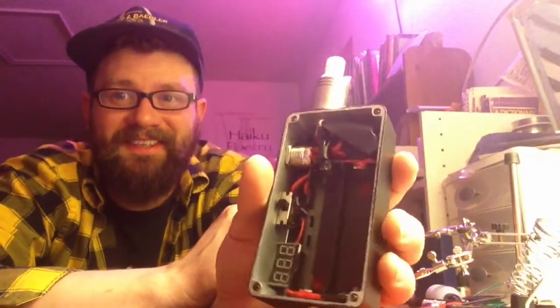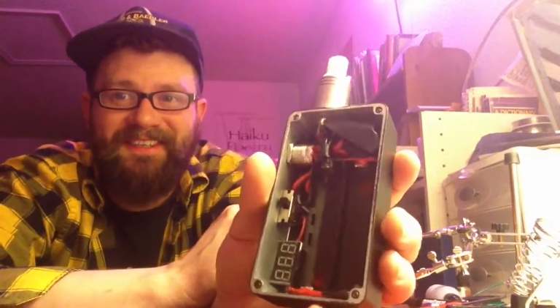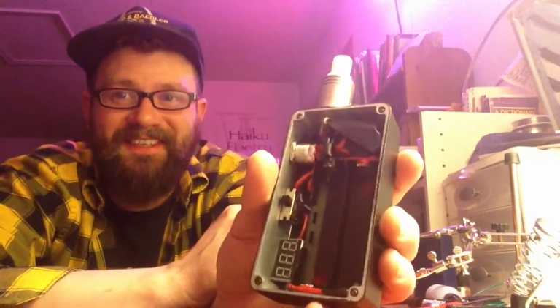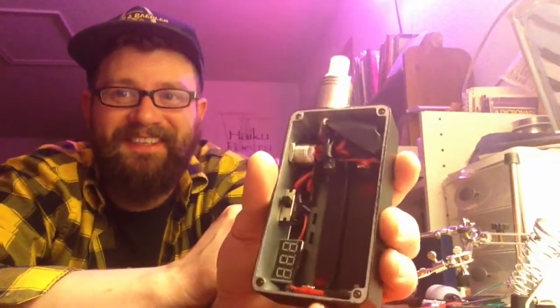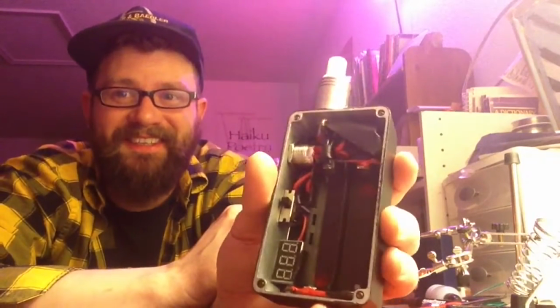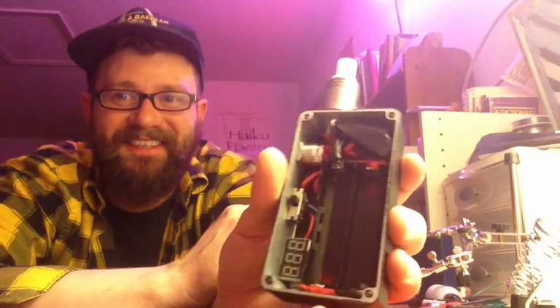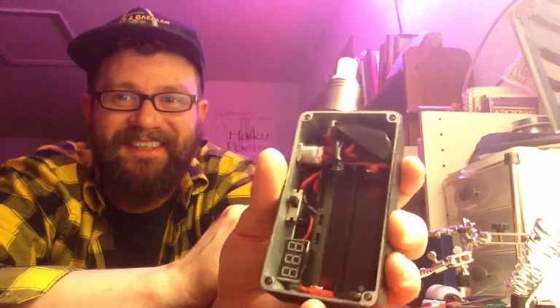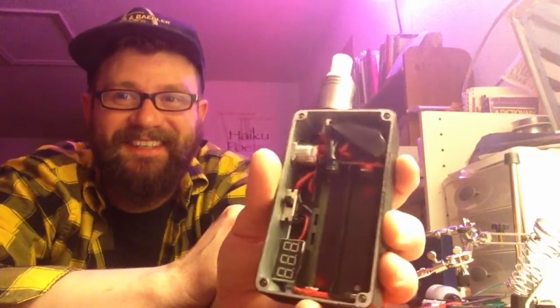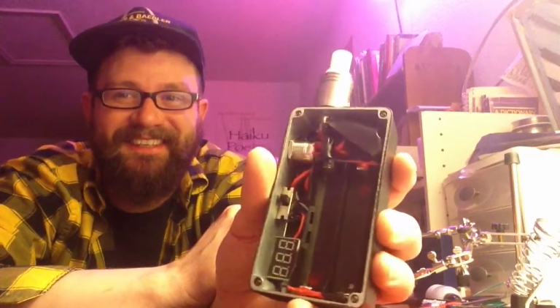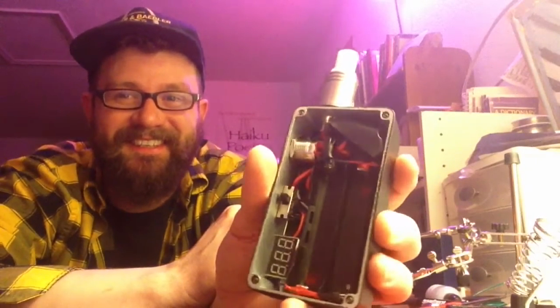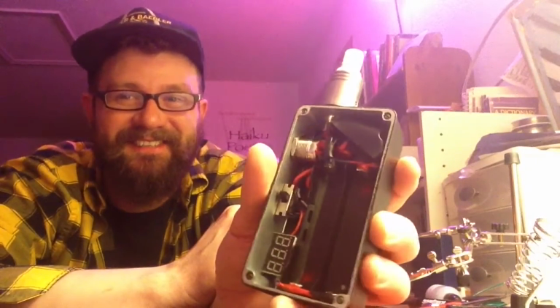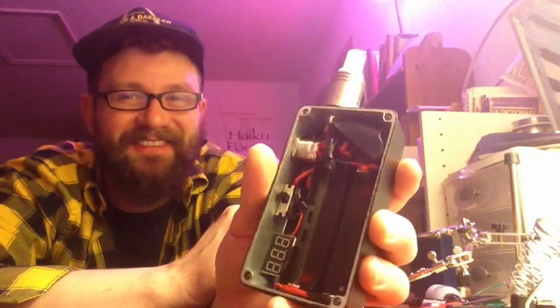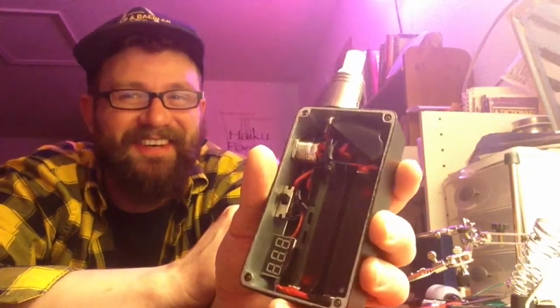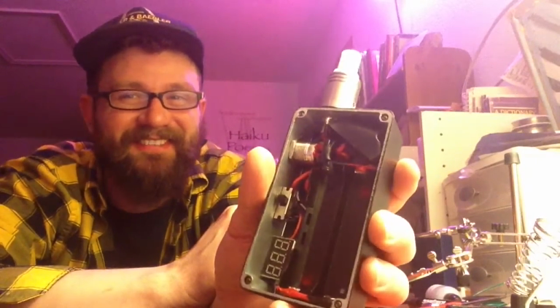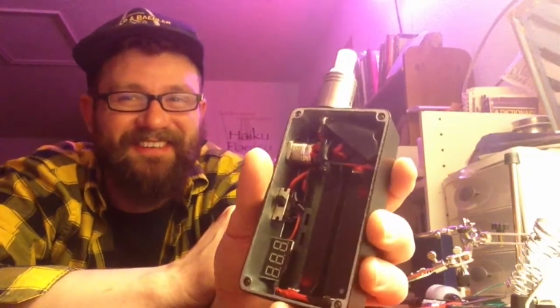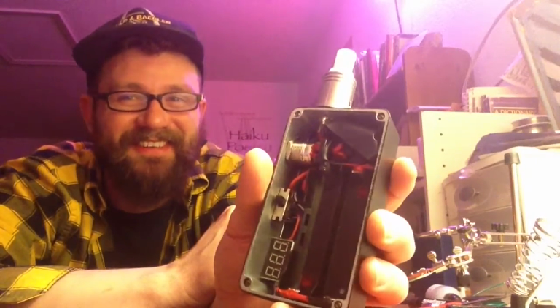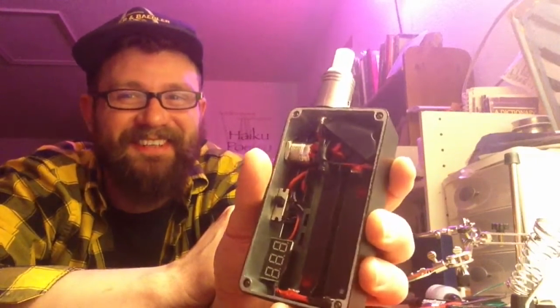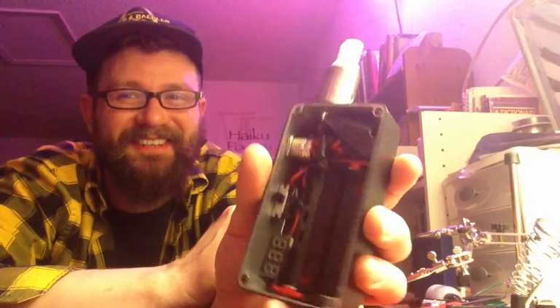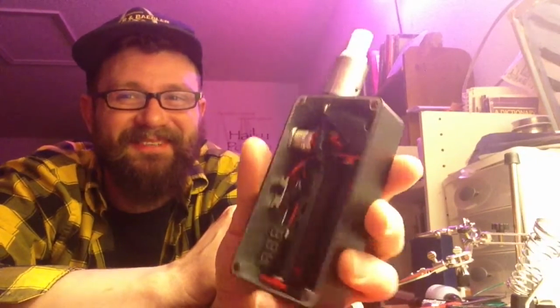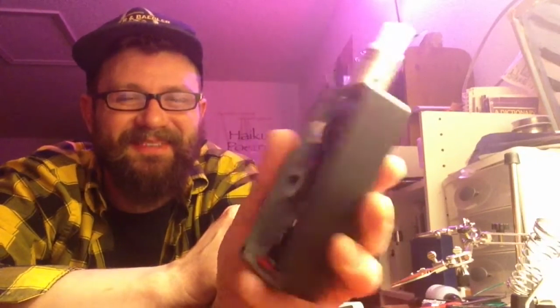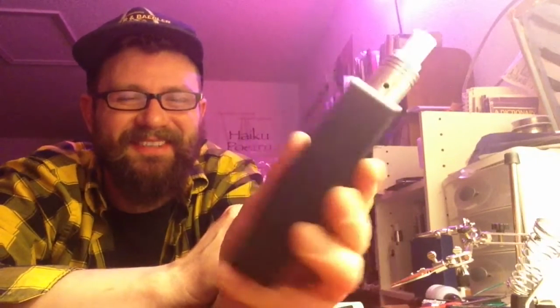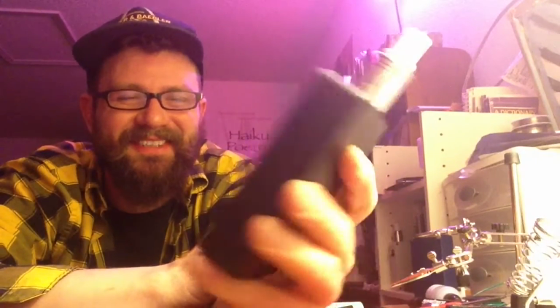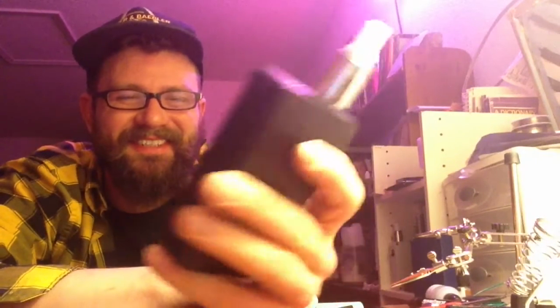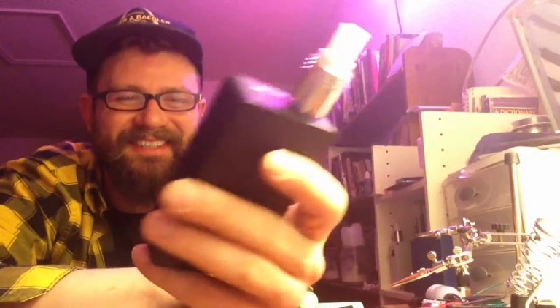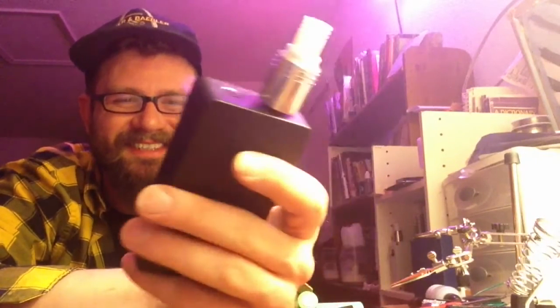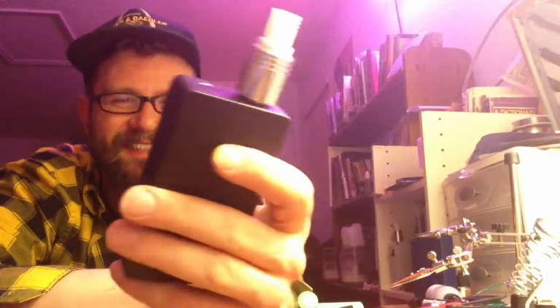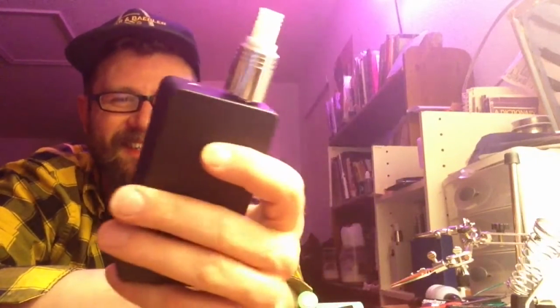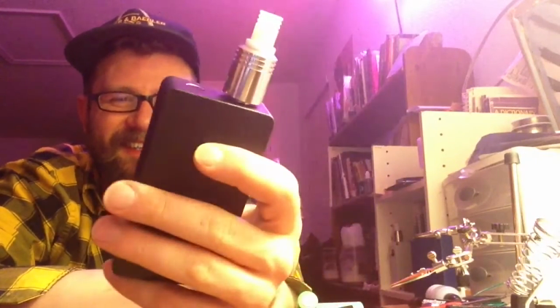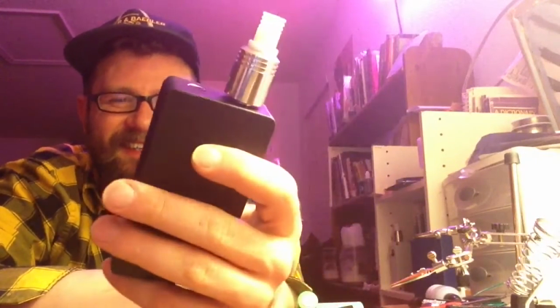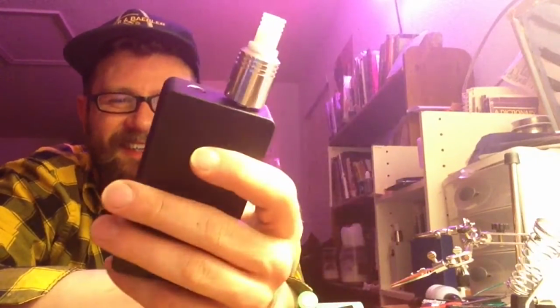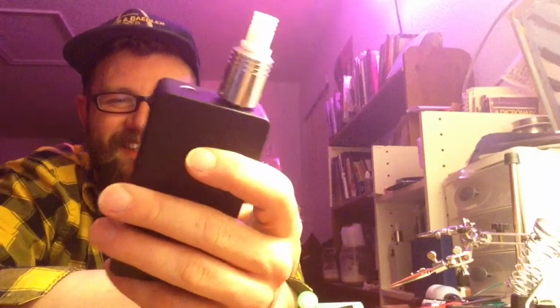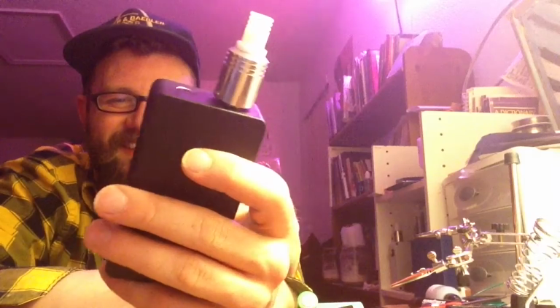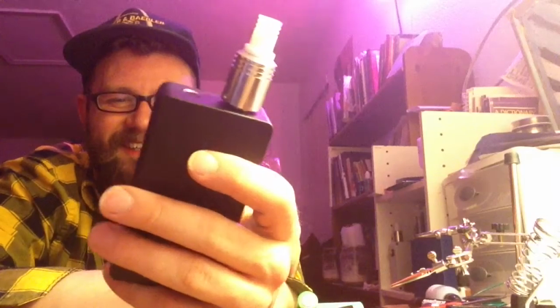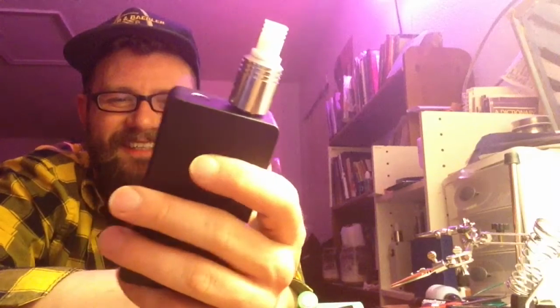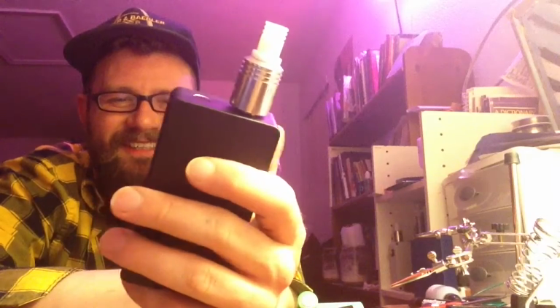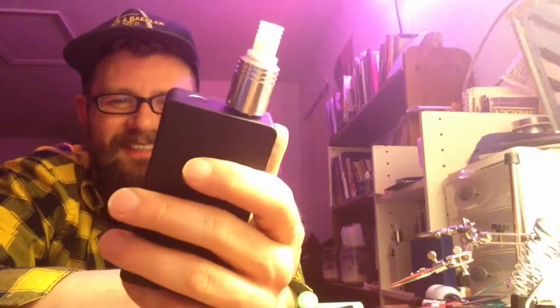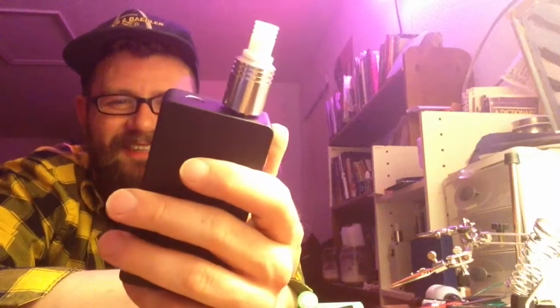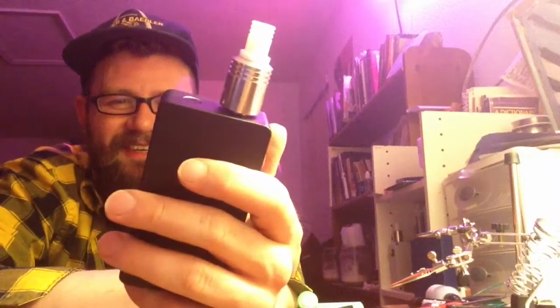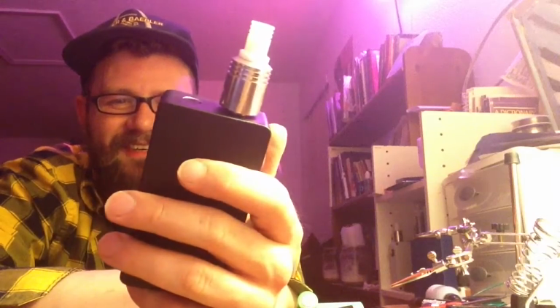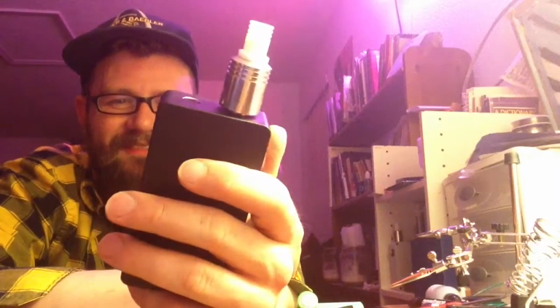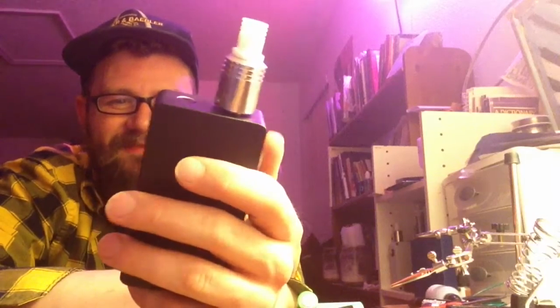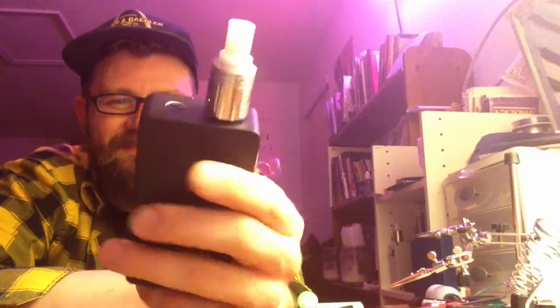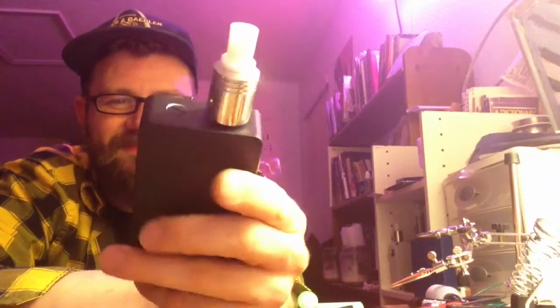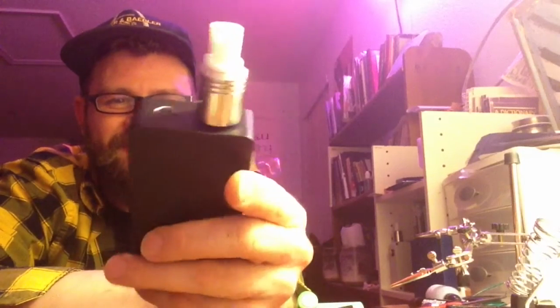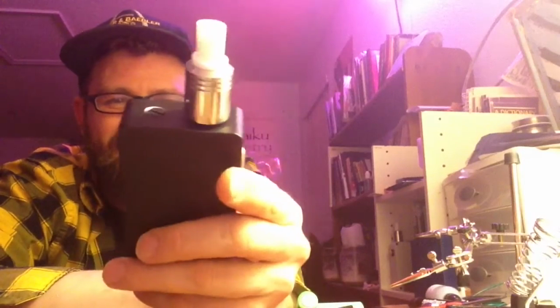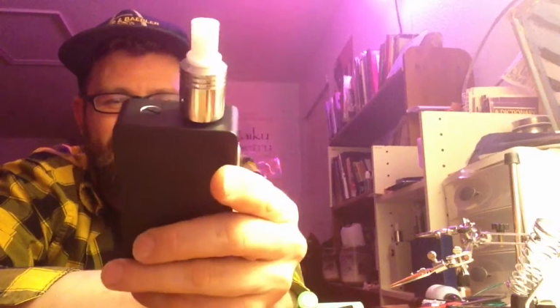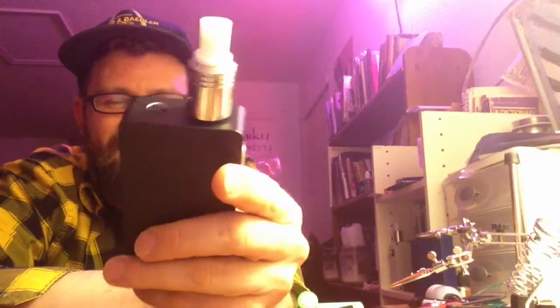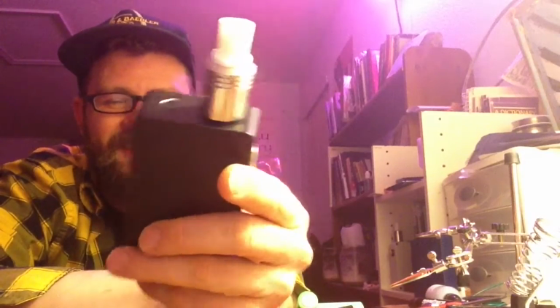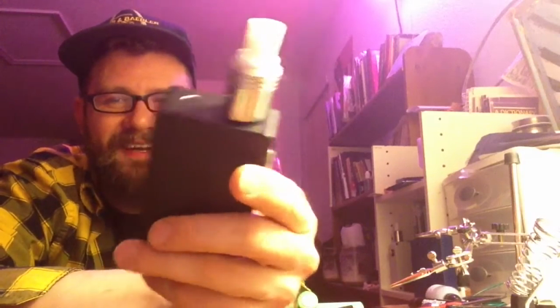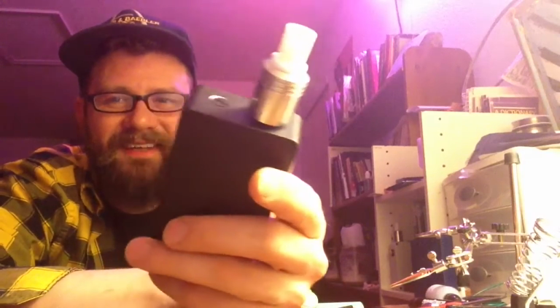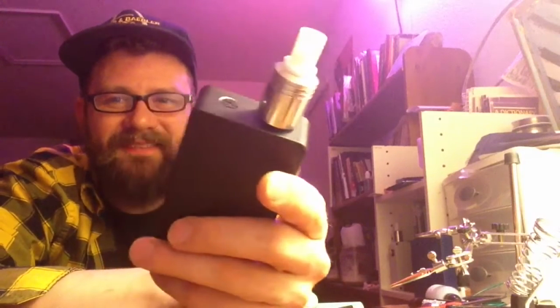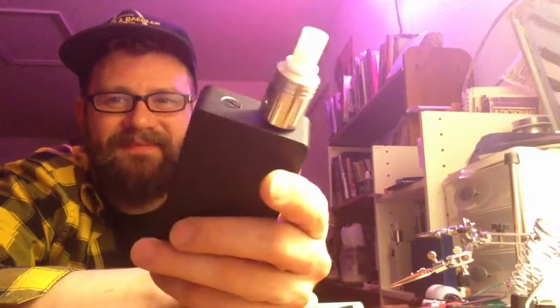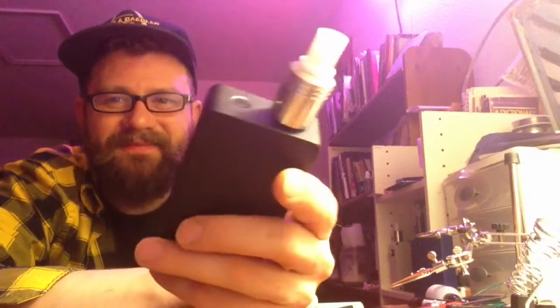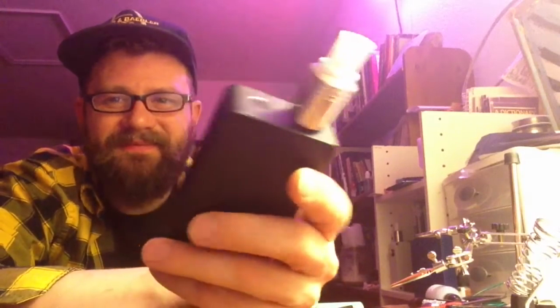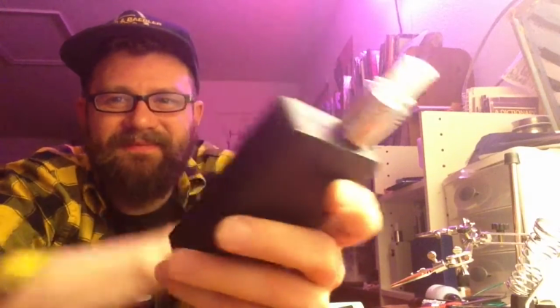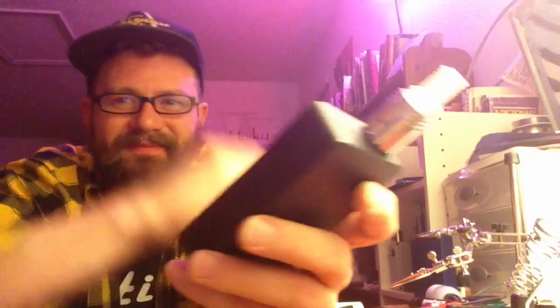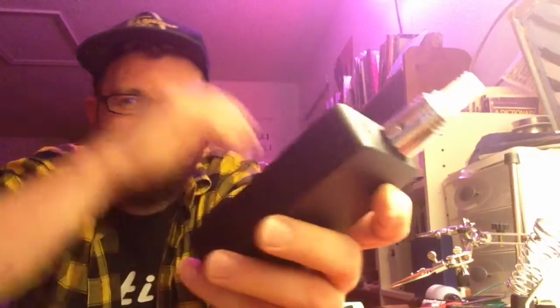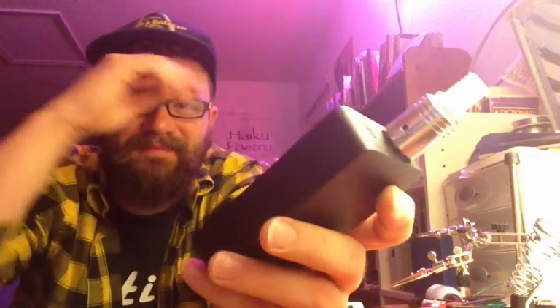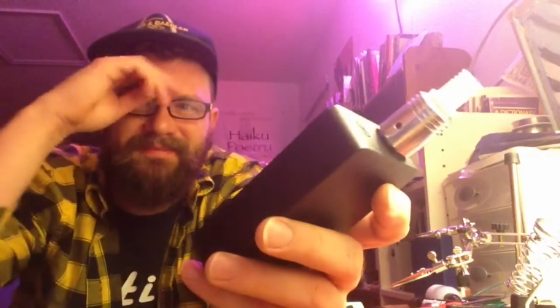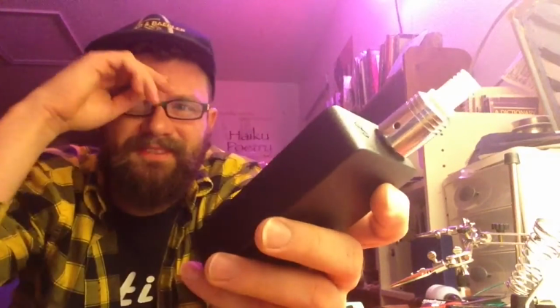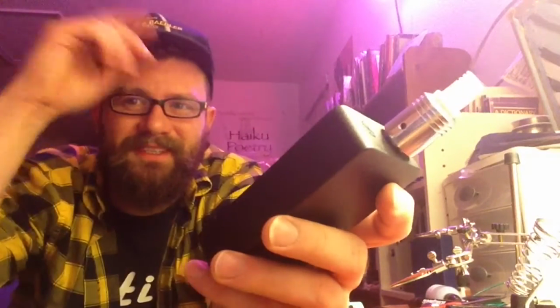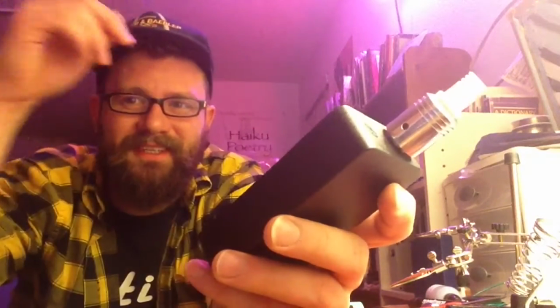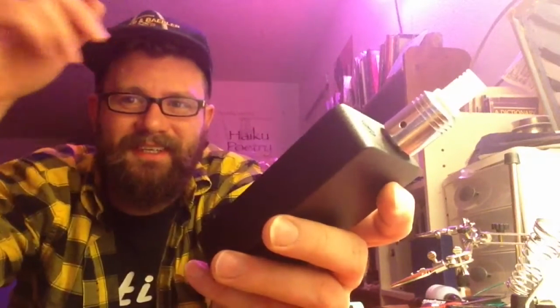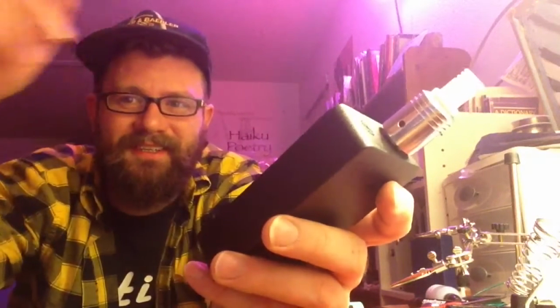It's like 5:30 in the morning, so alright — cheers.